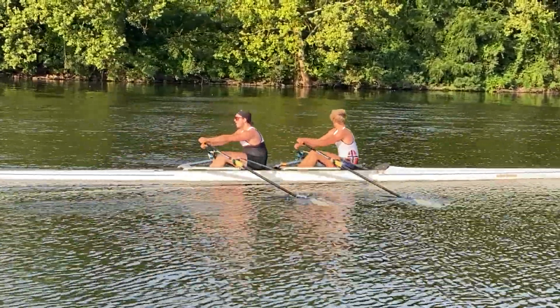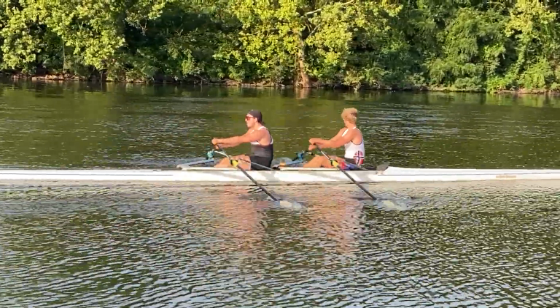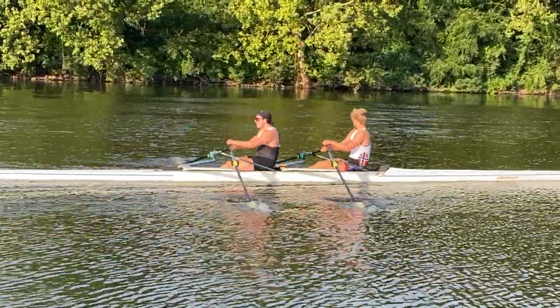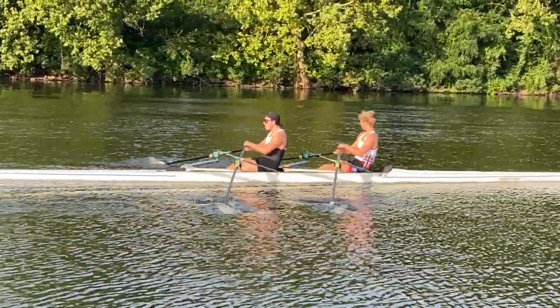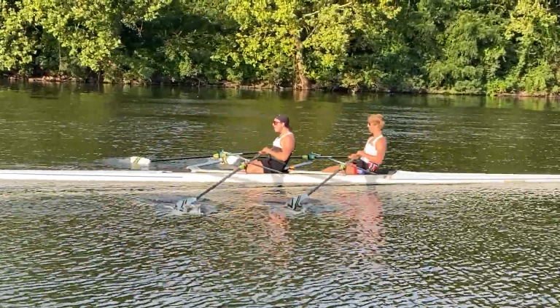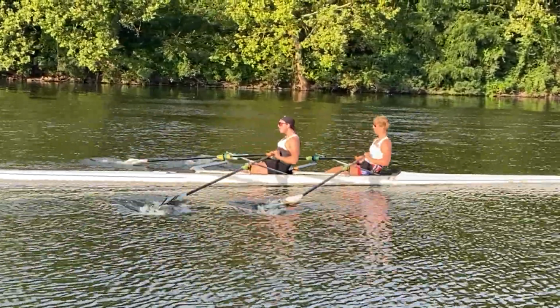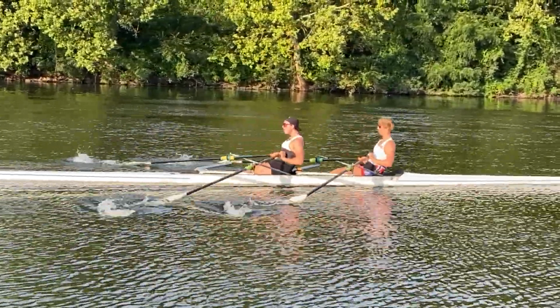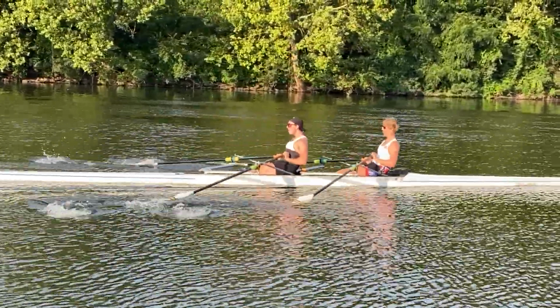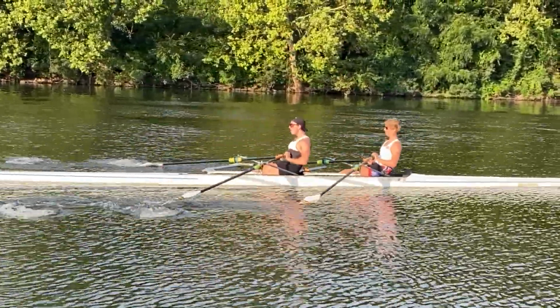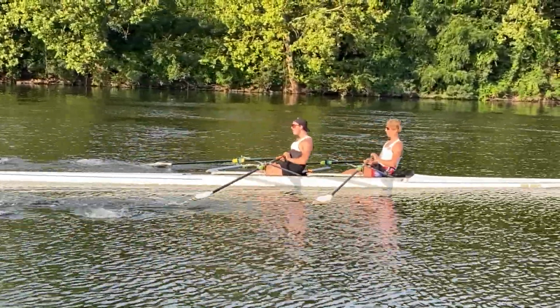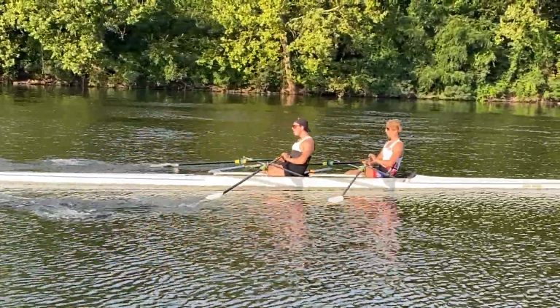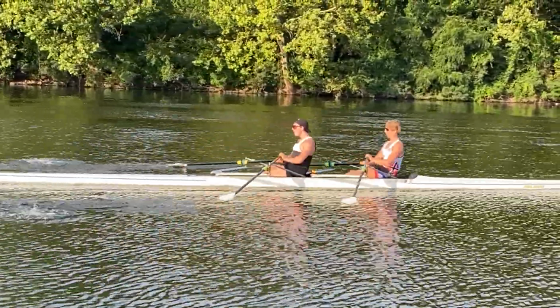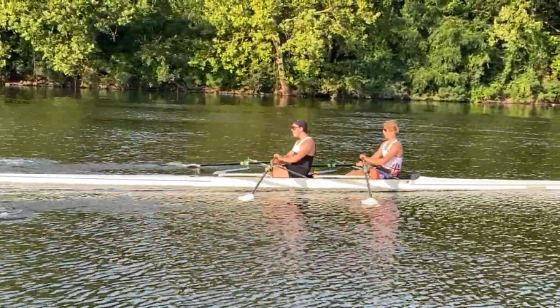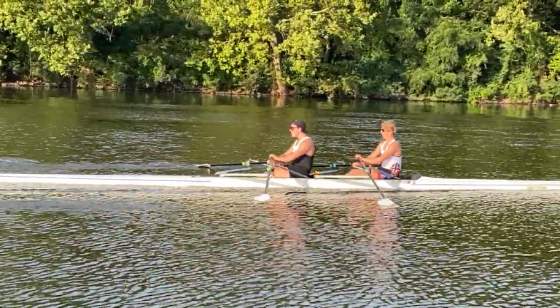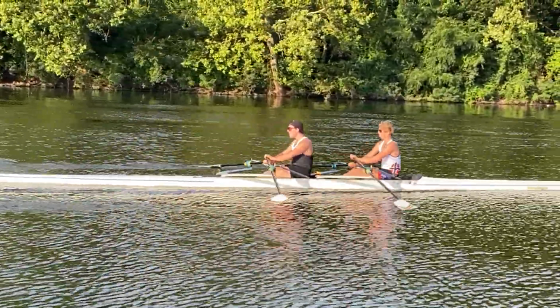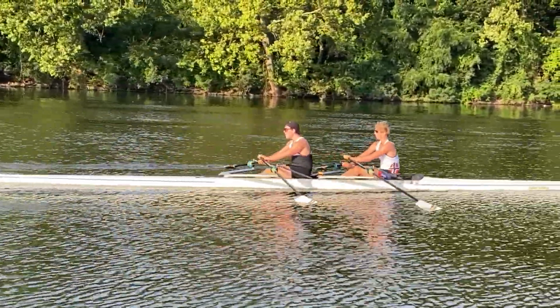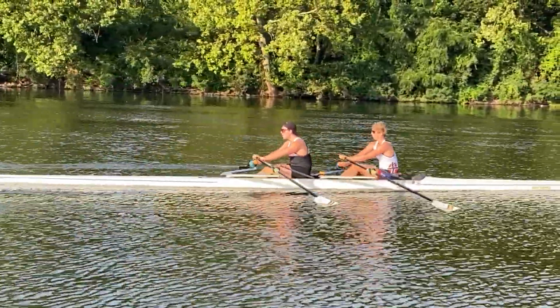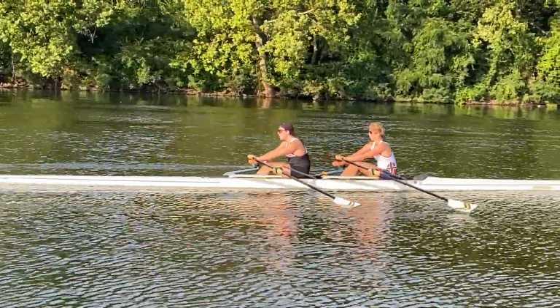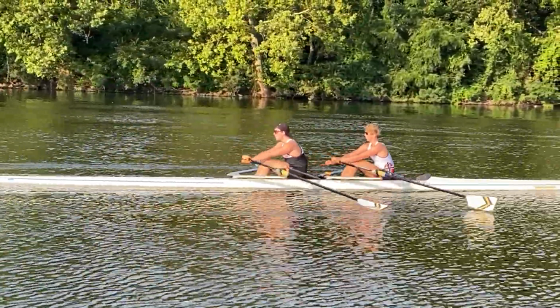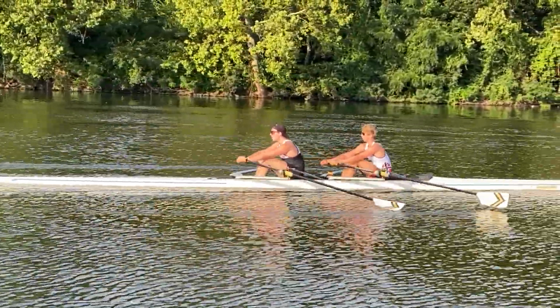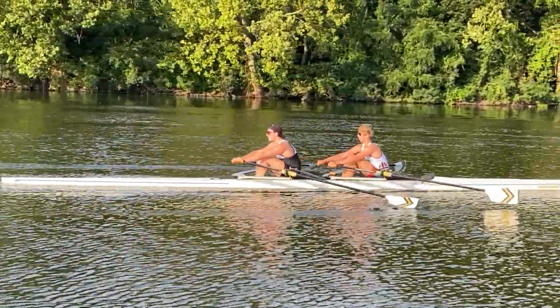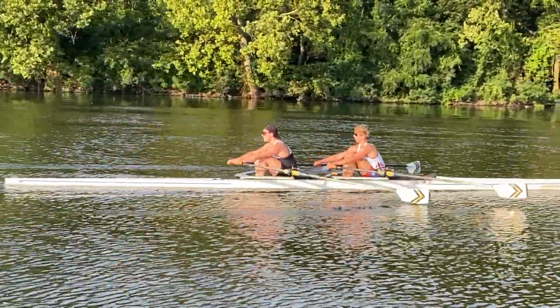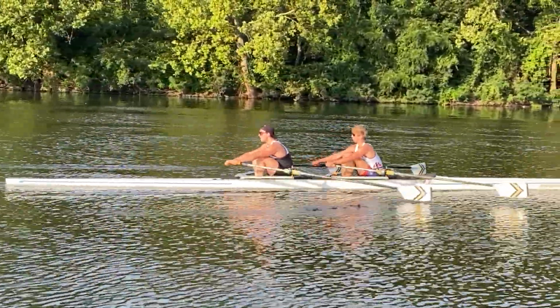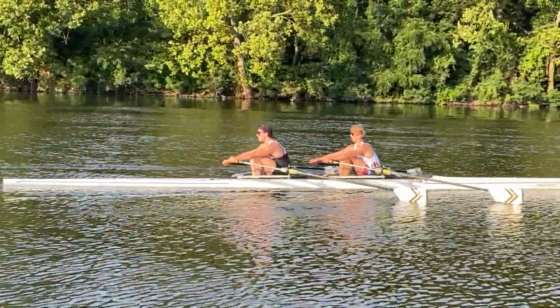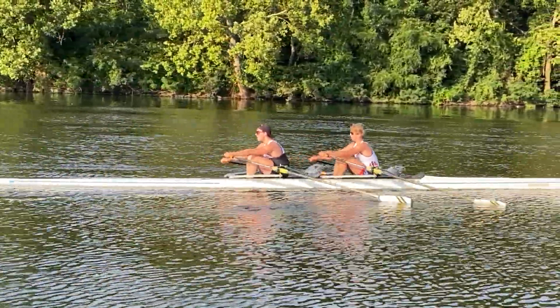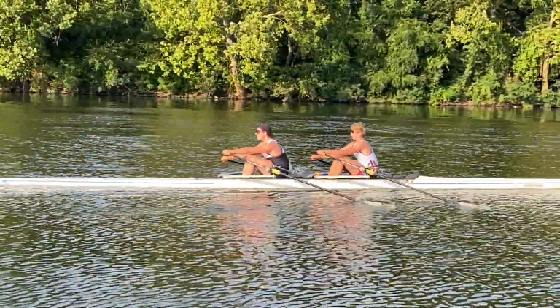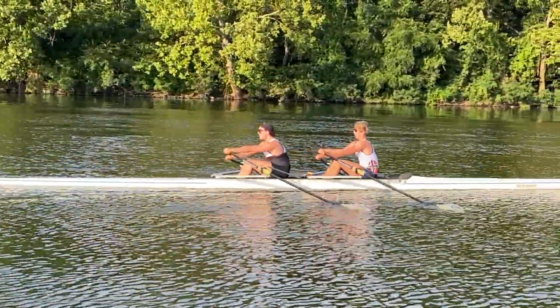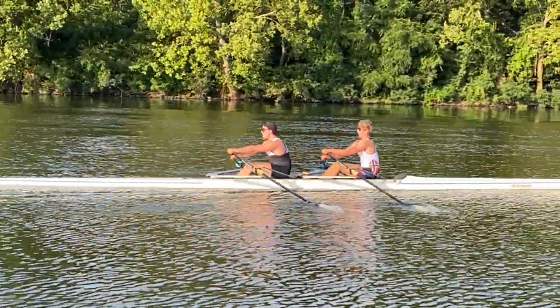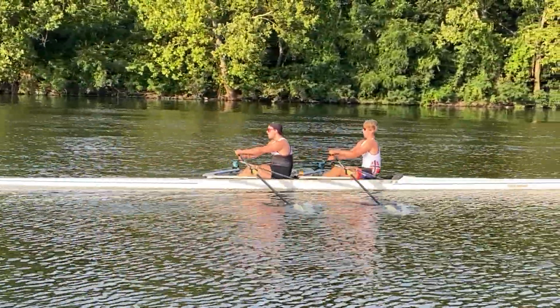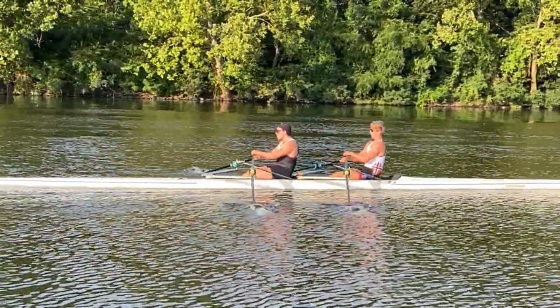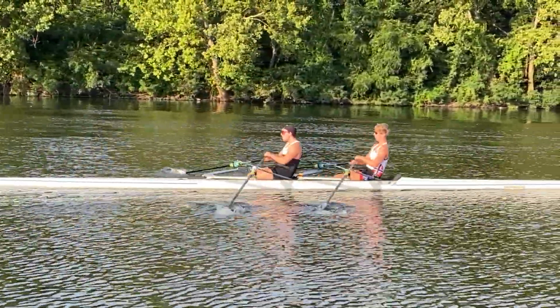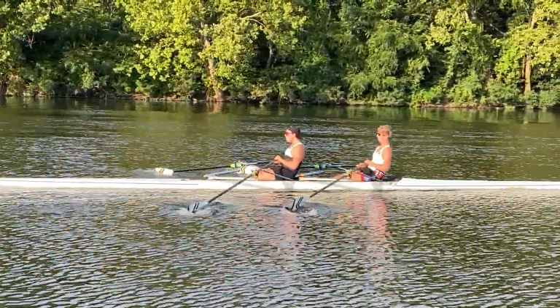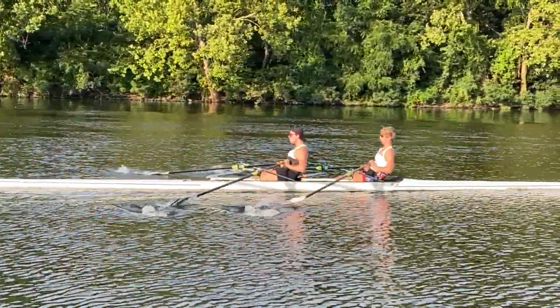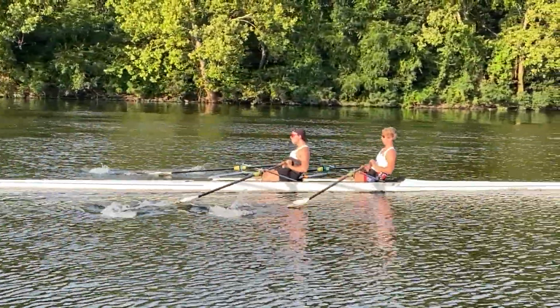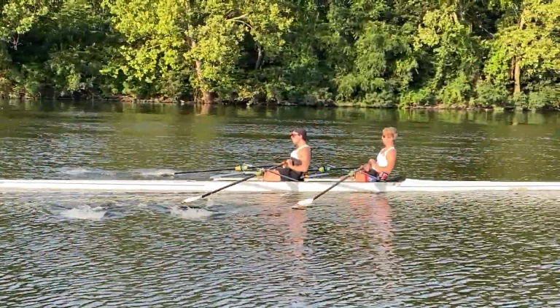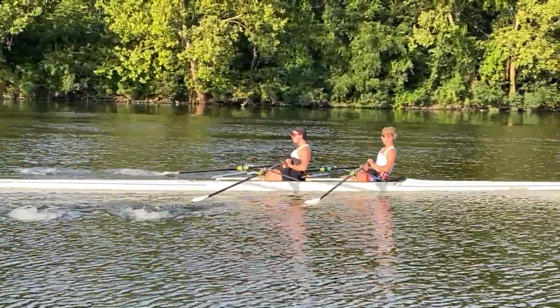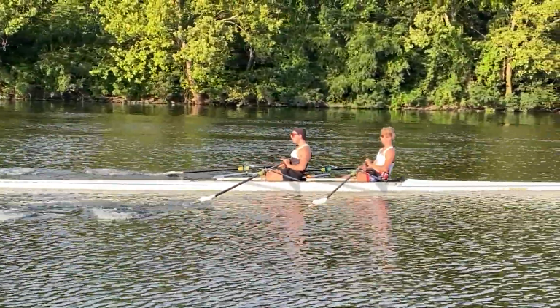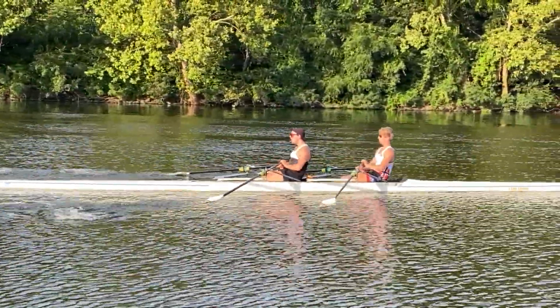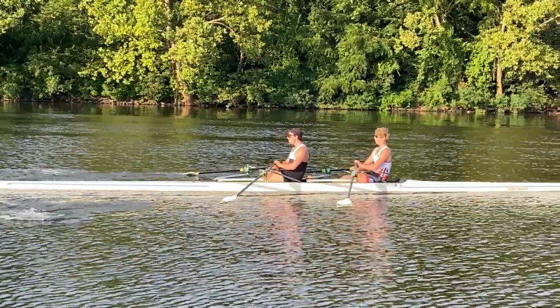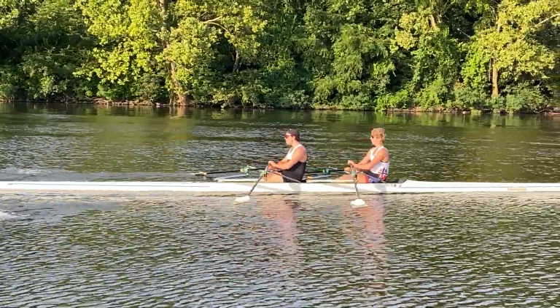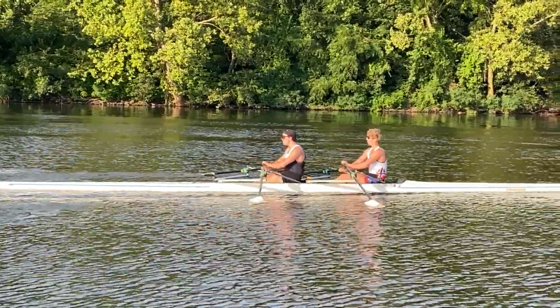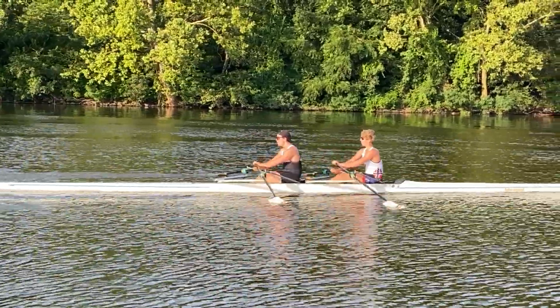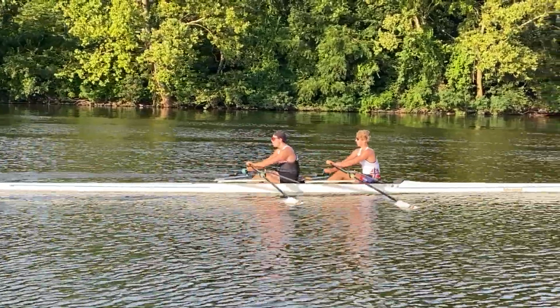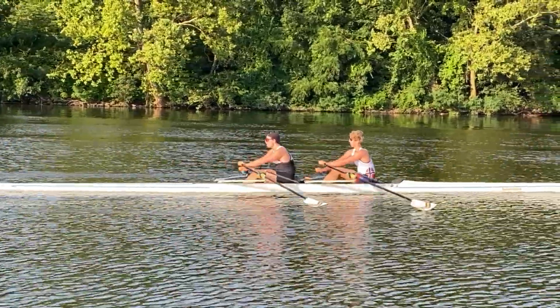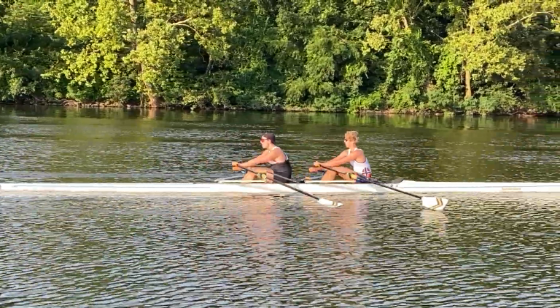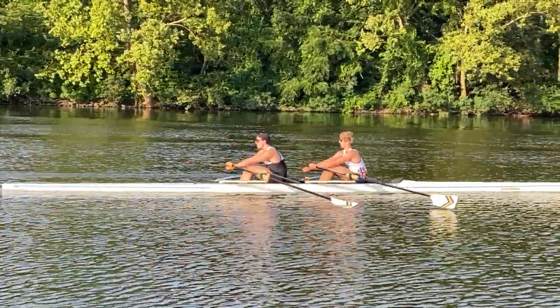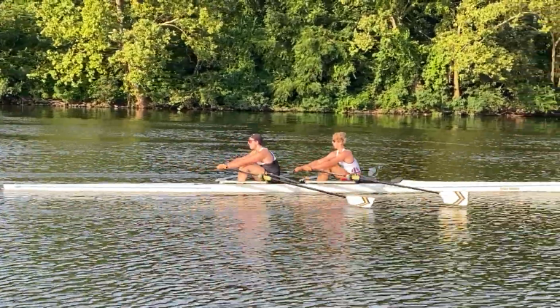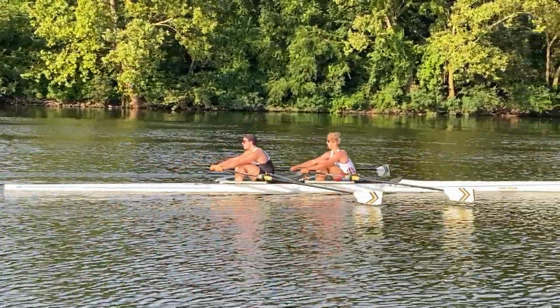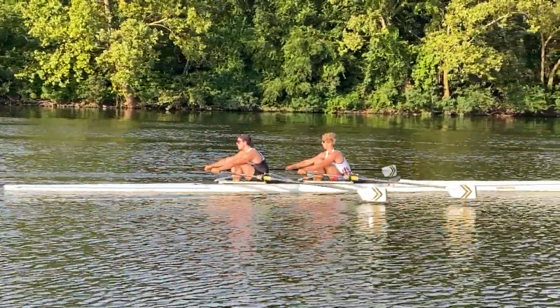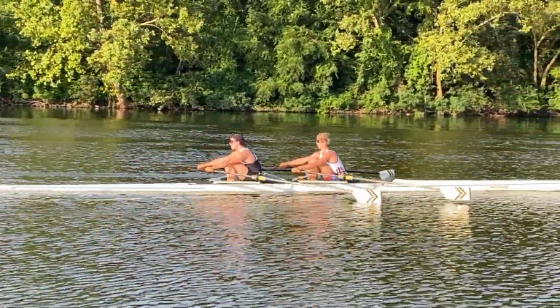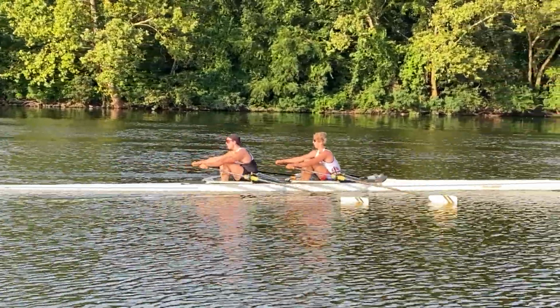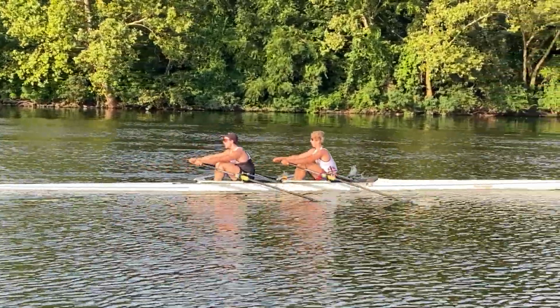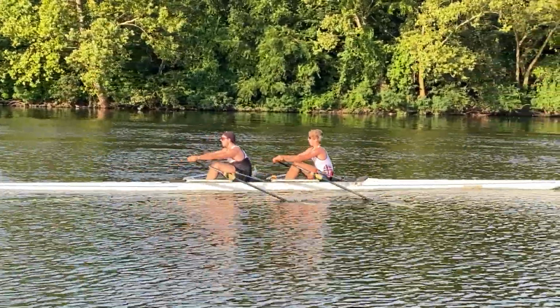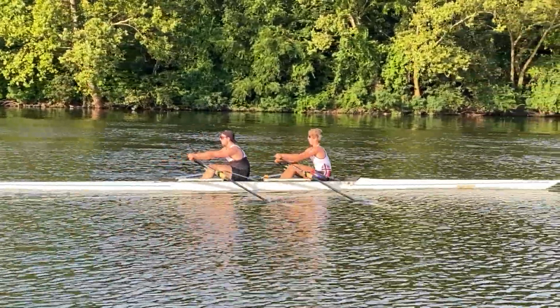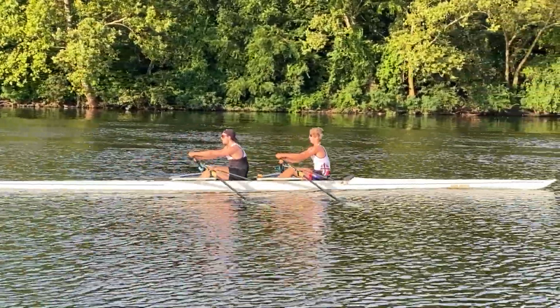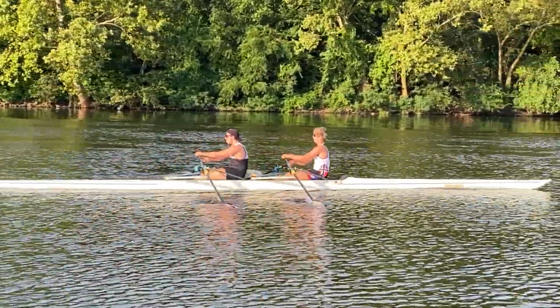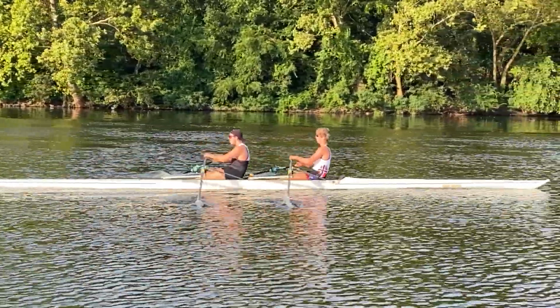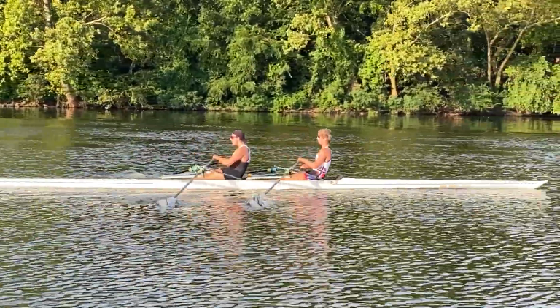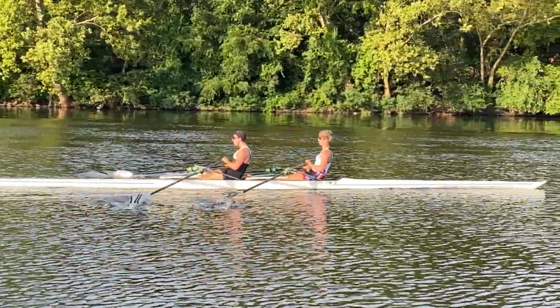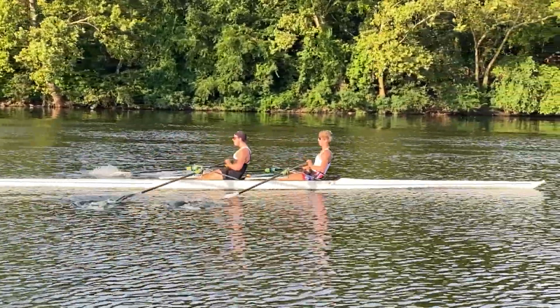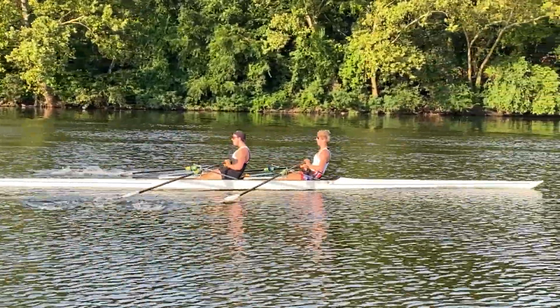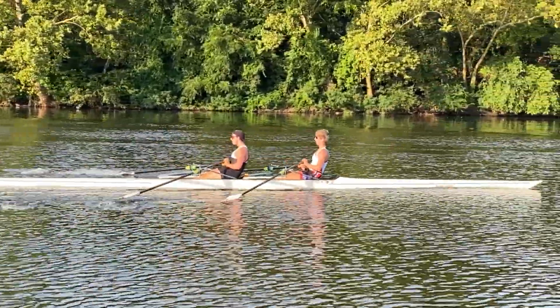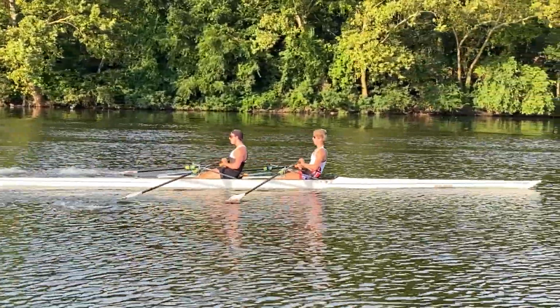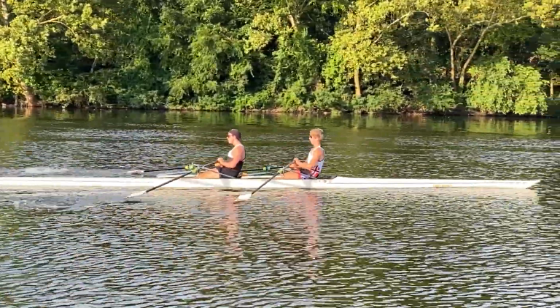All right, now let's get the hands two inches in front of the body. We're going to press the hands down and away to get out of the finish, get out of the release.